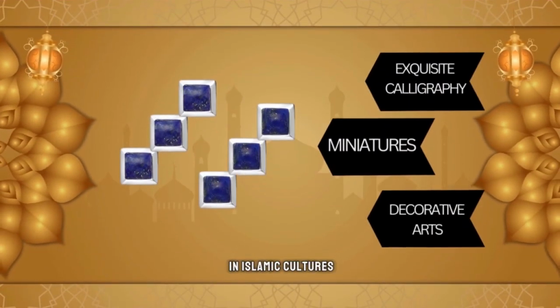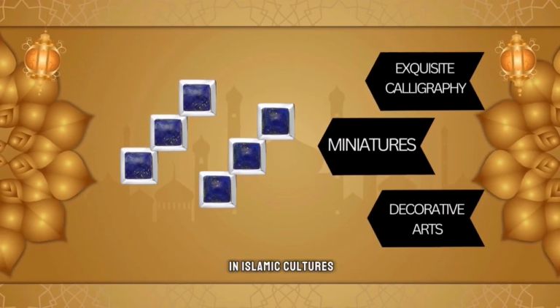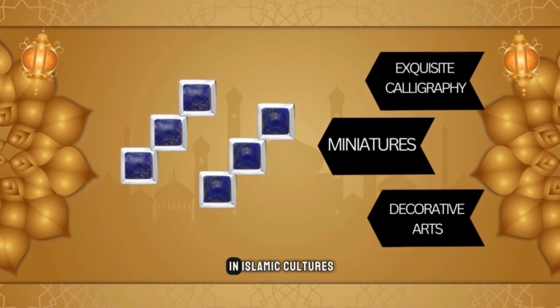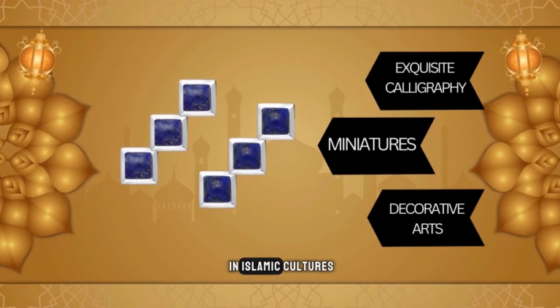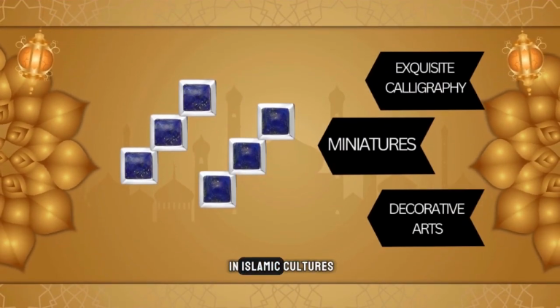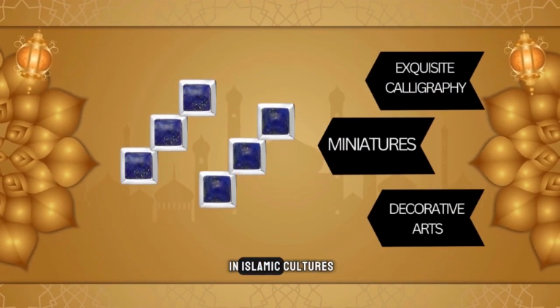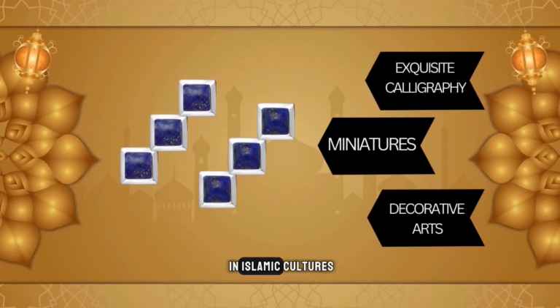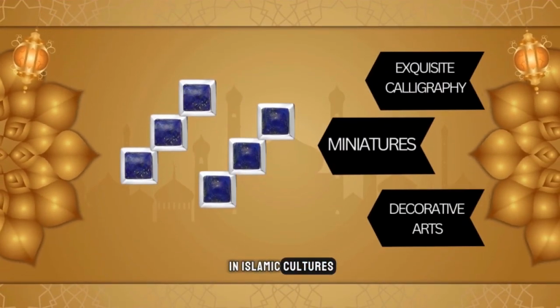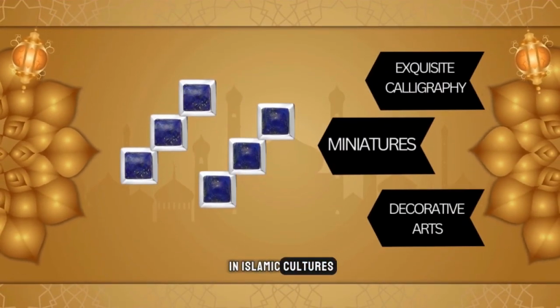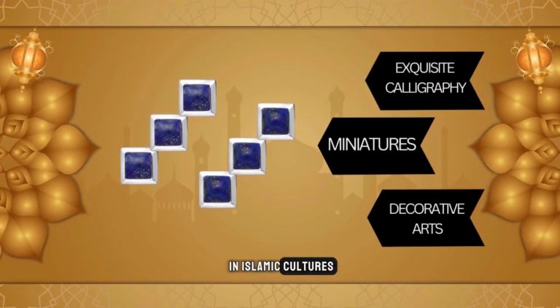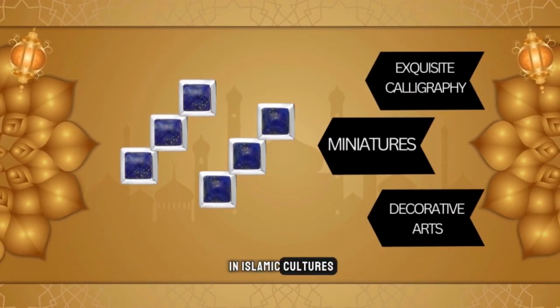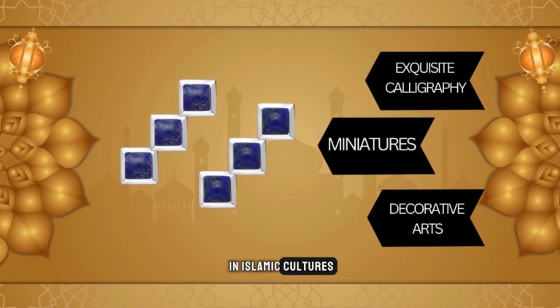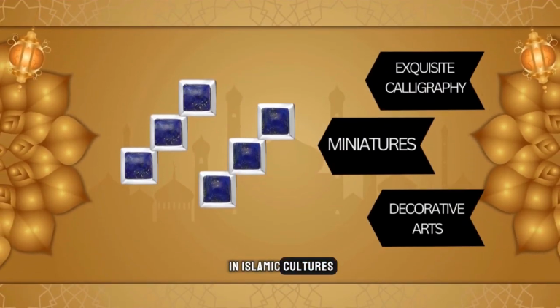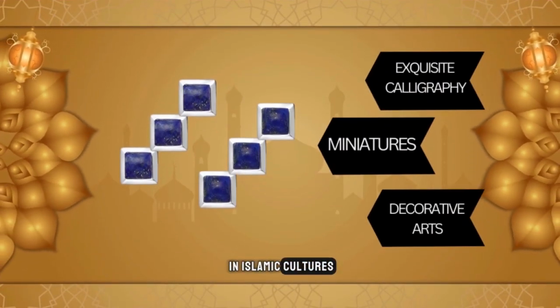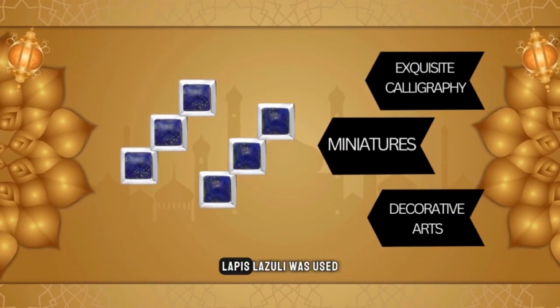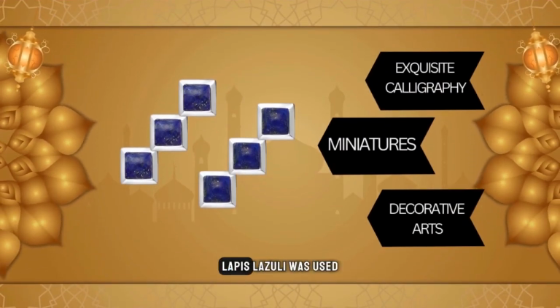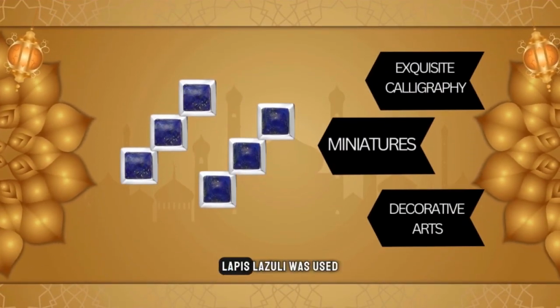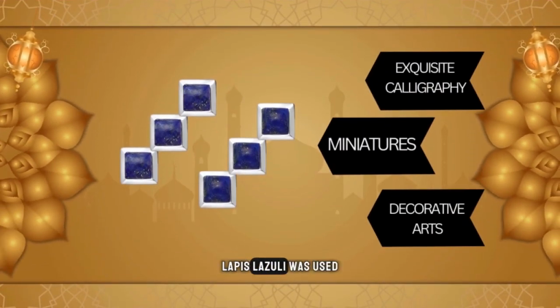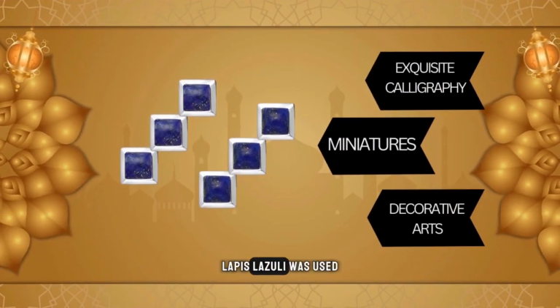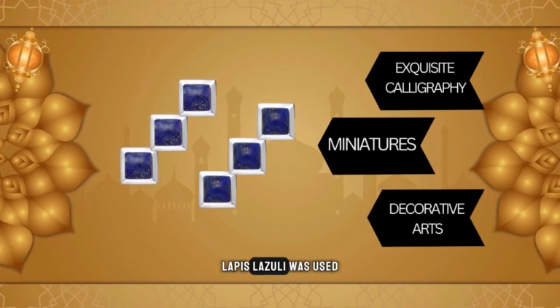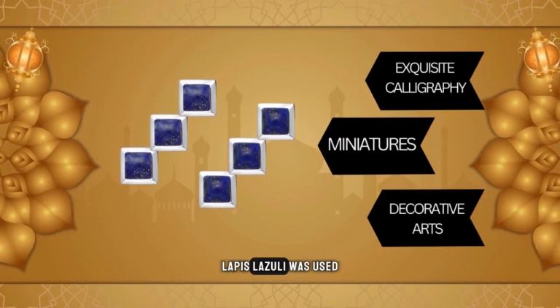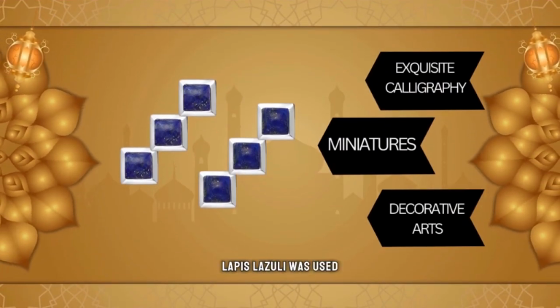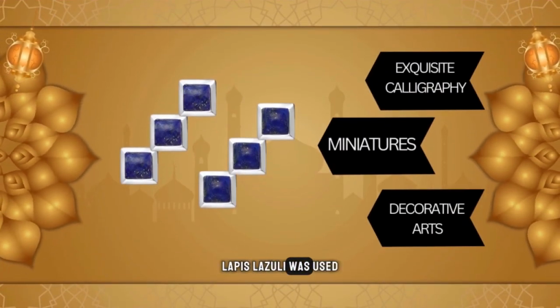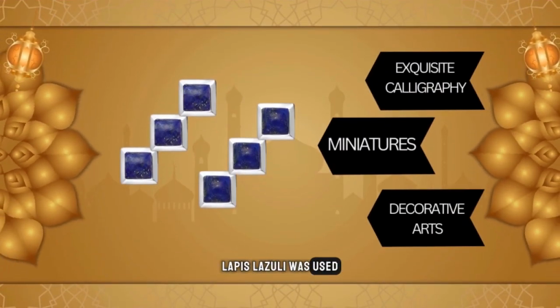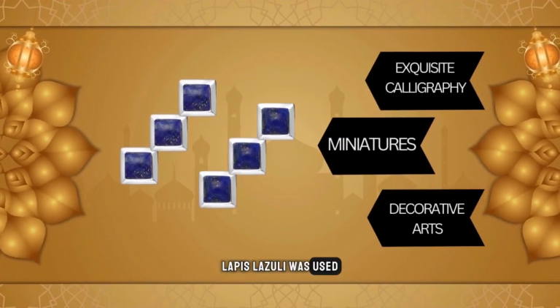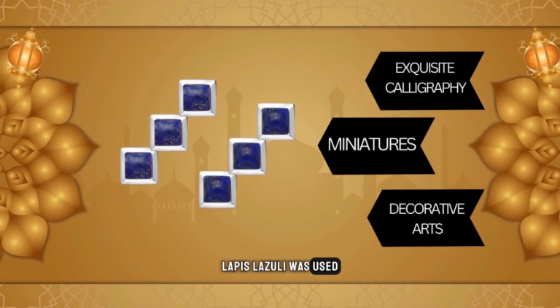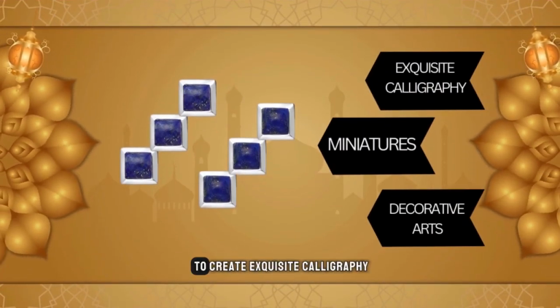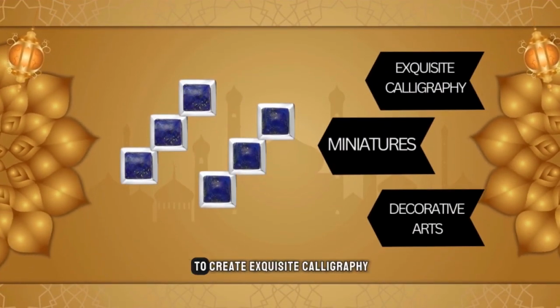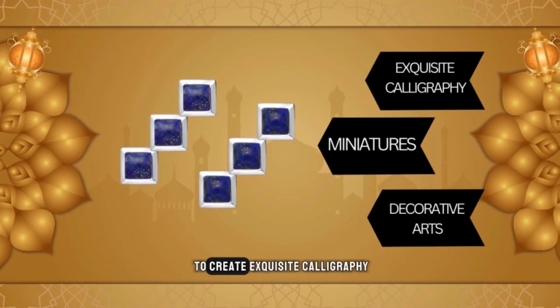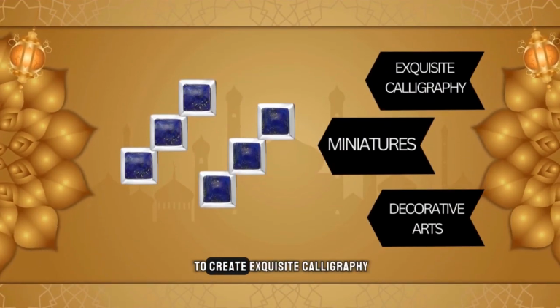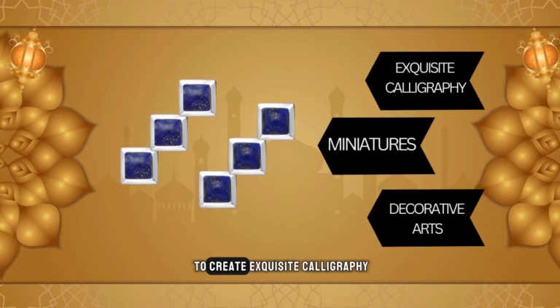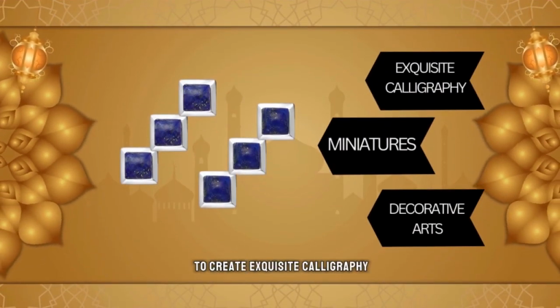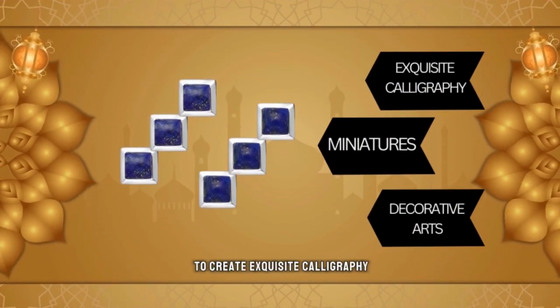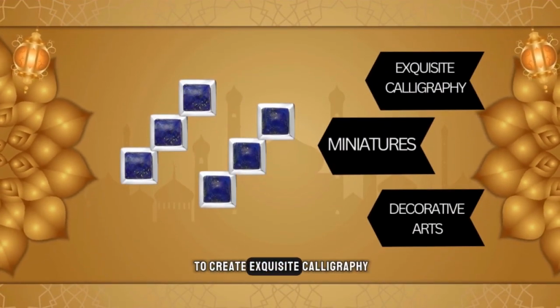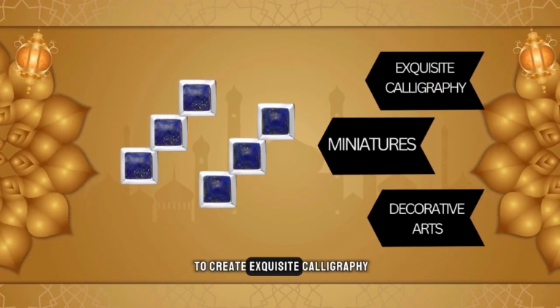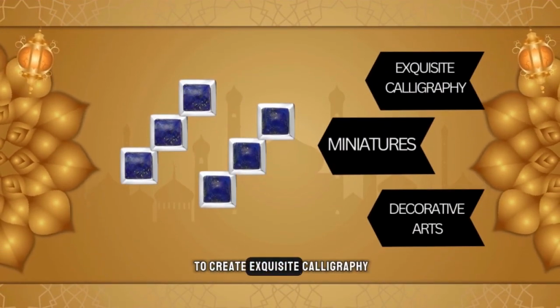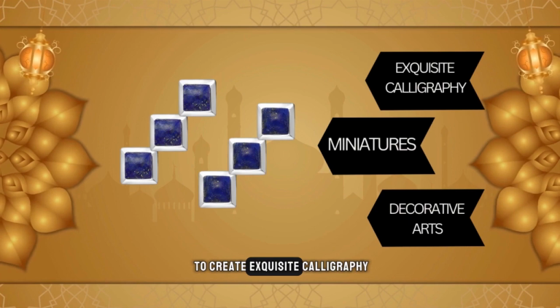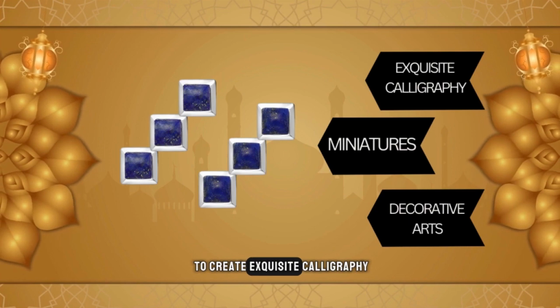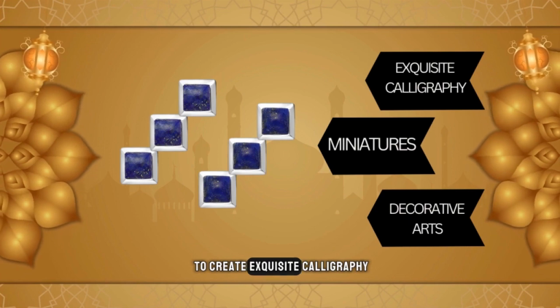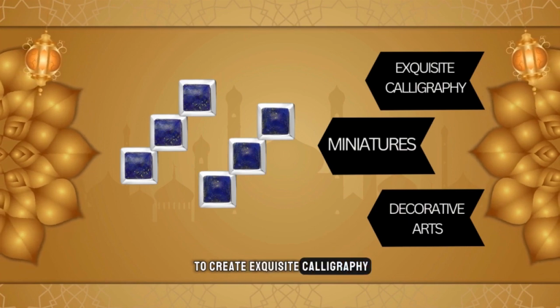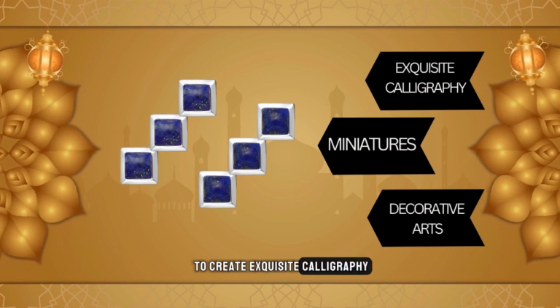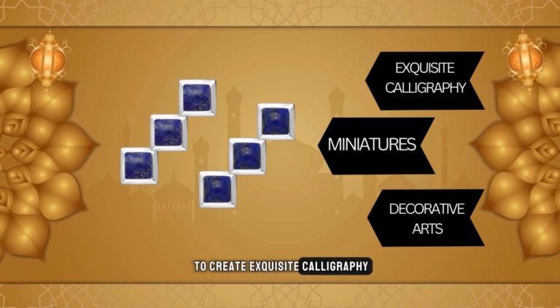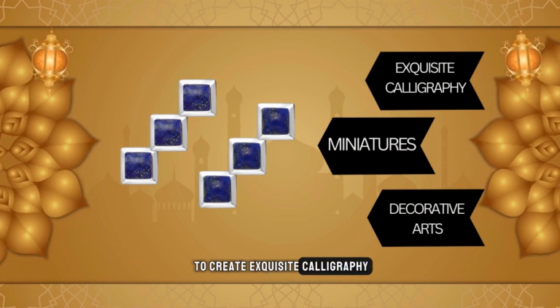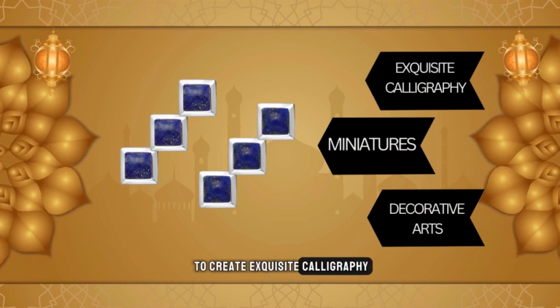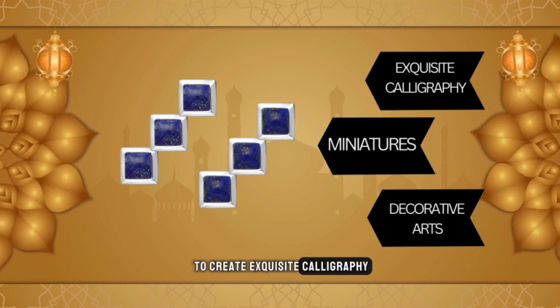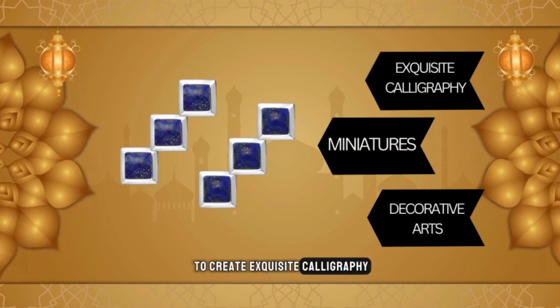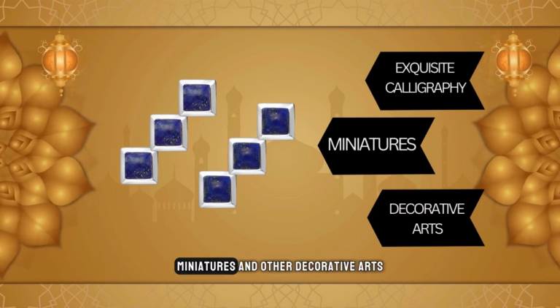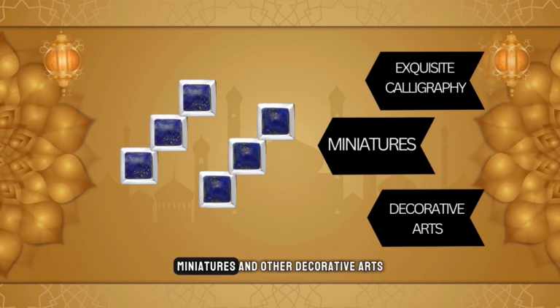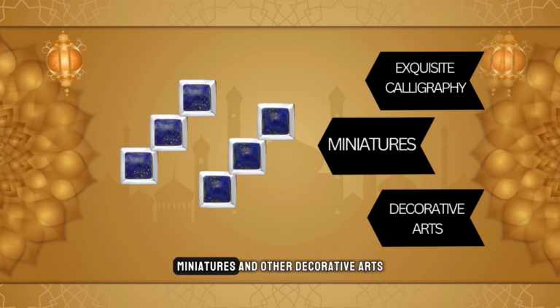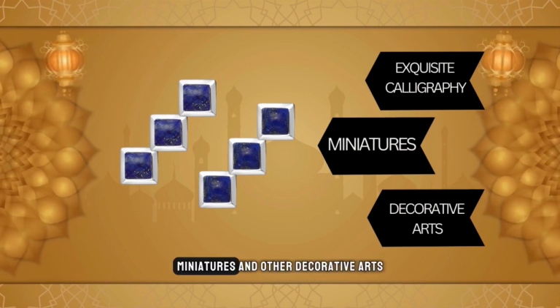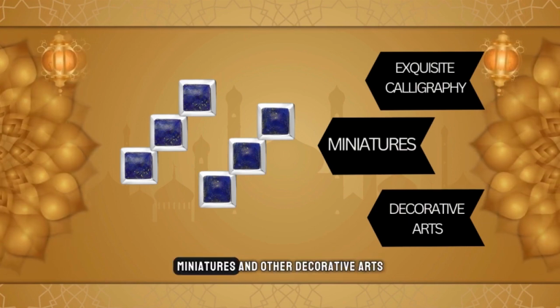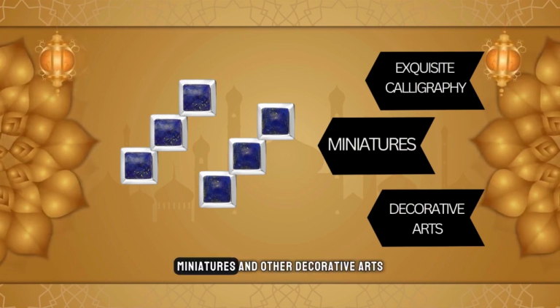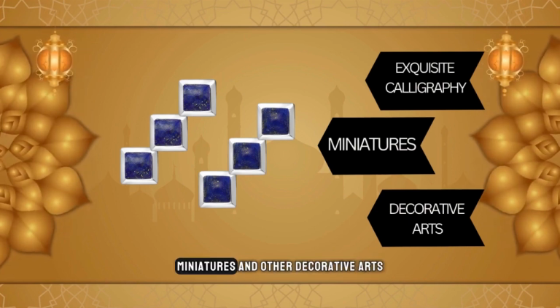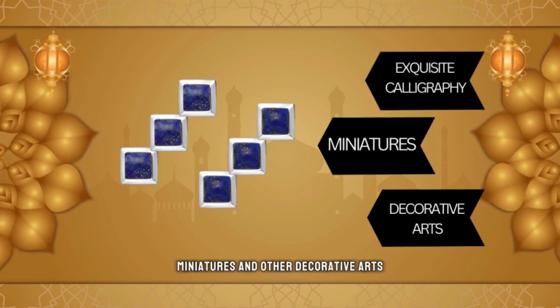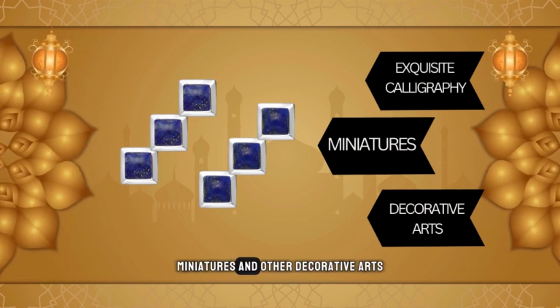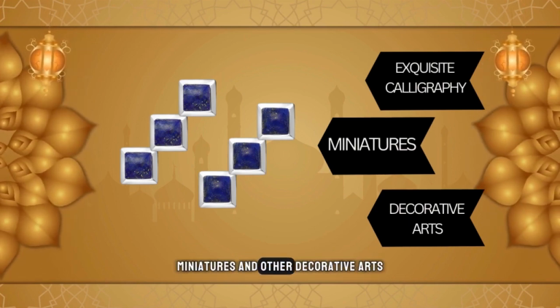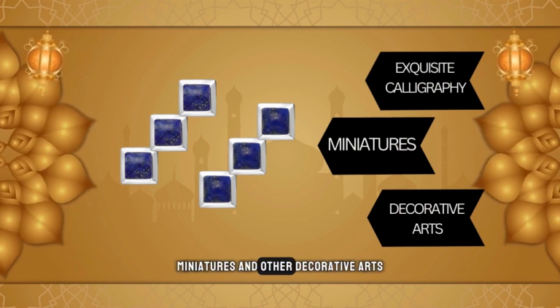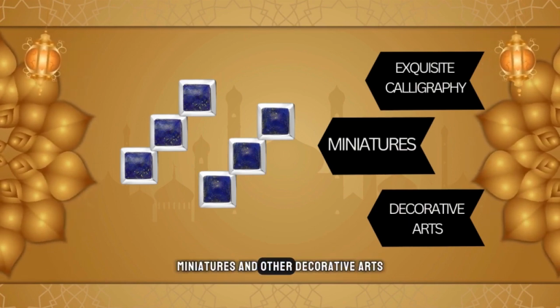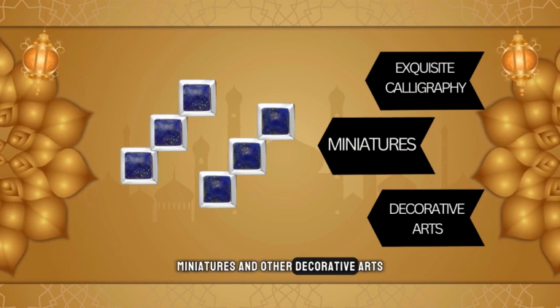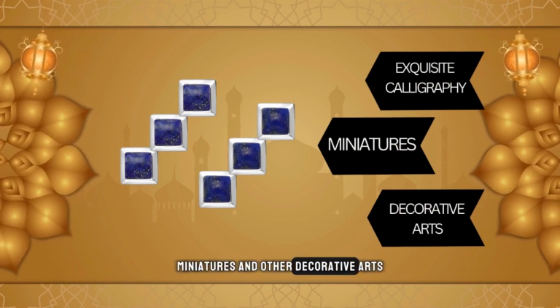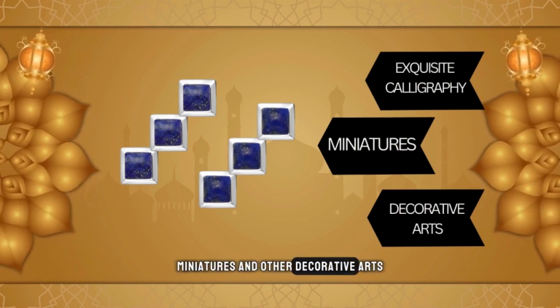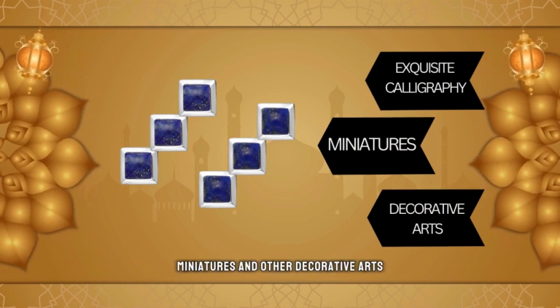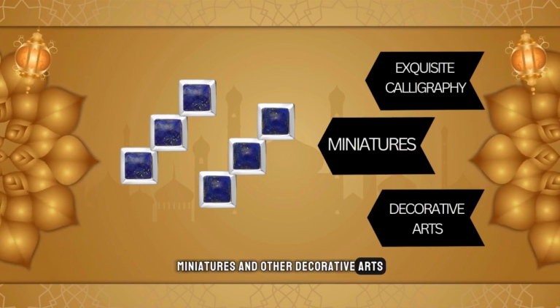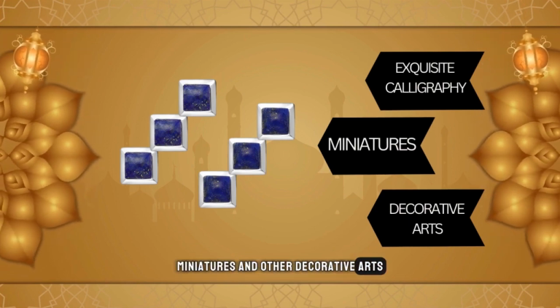In Islamic cultures, lapis lazuli was used to create exquisite calligraphy, miniatures, and other decorative arts.